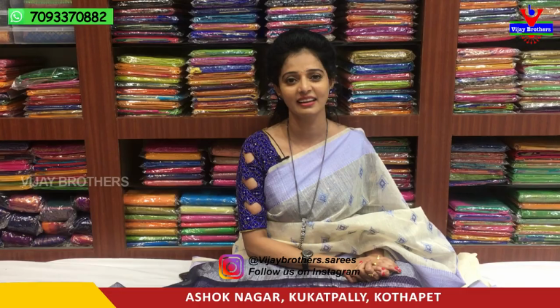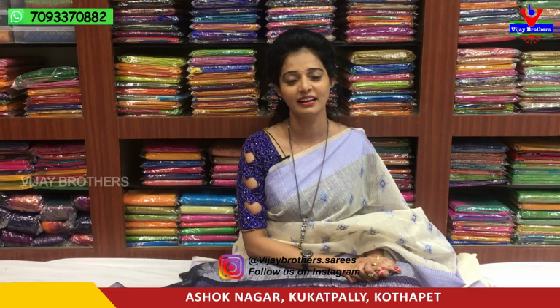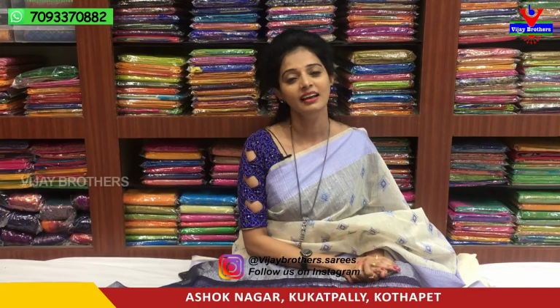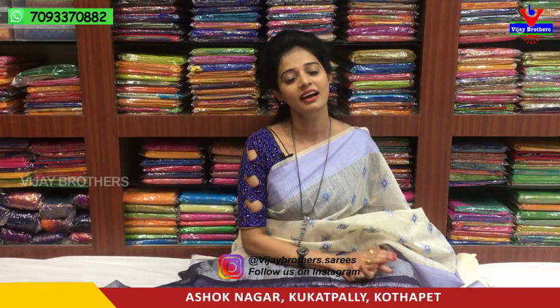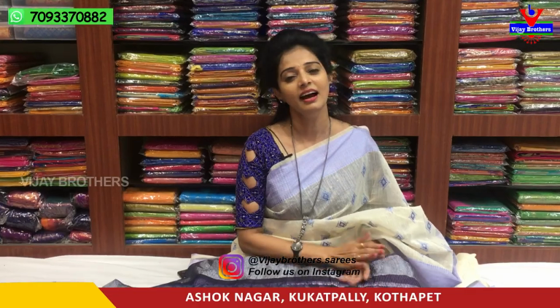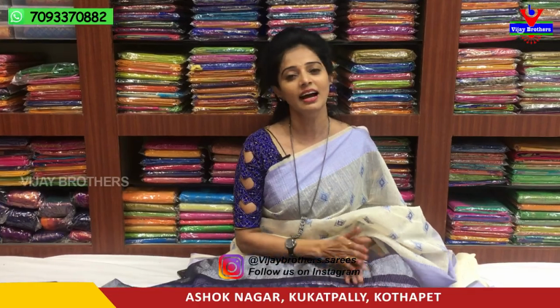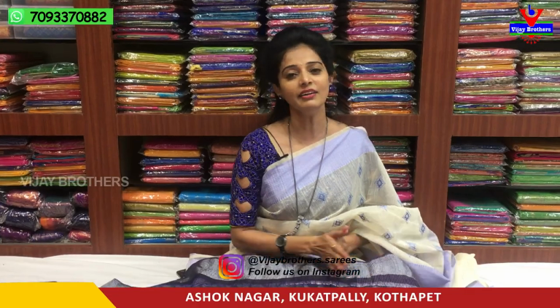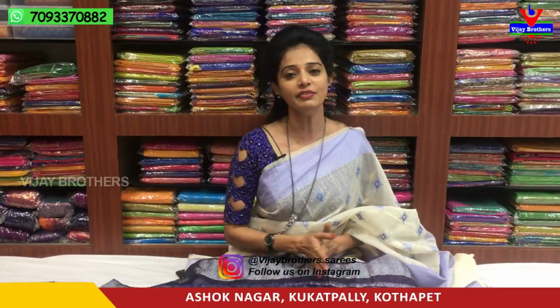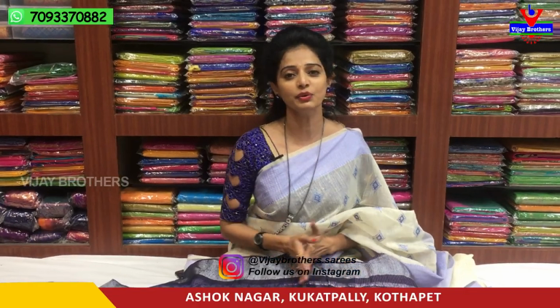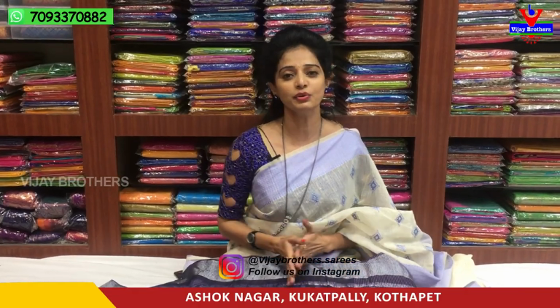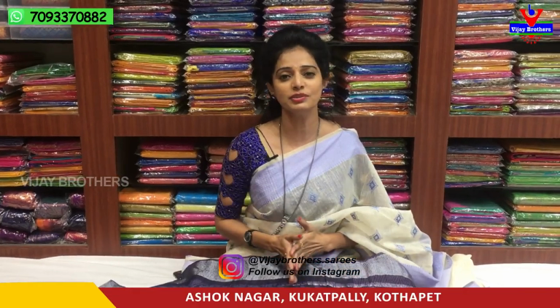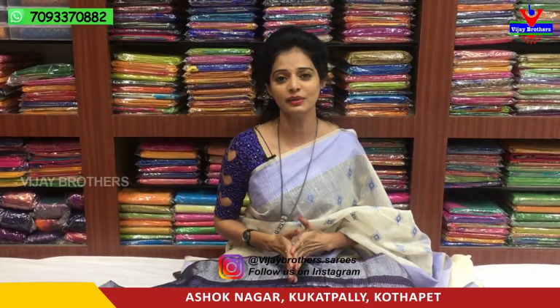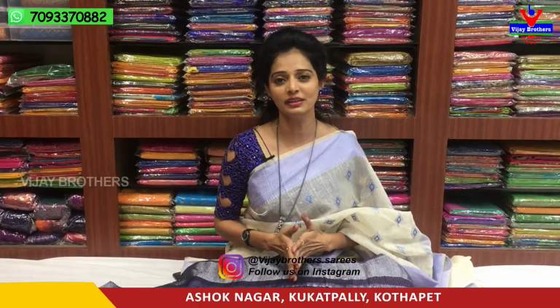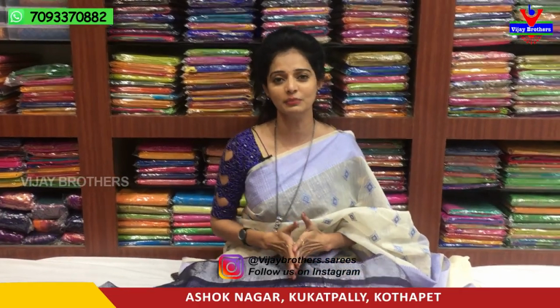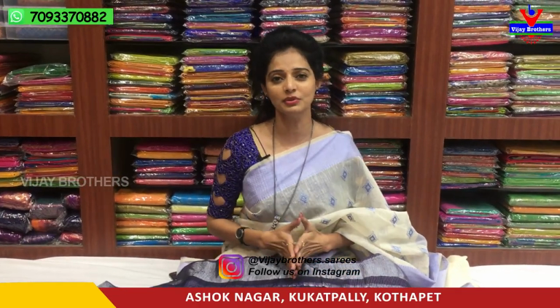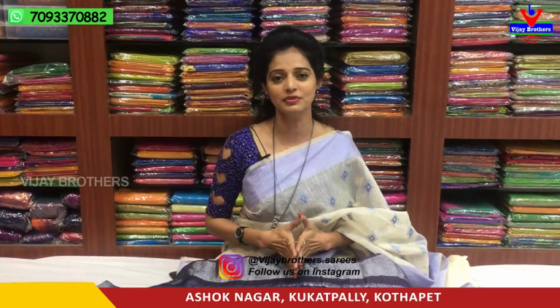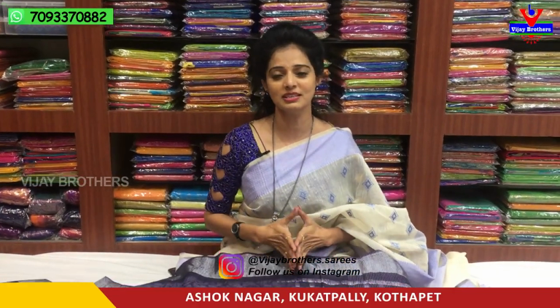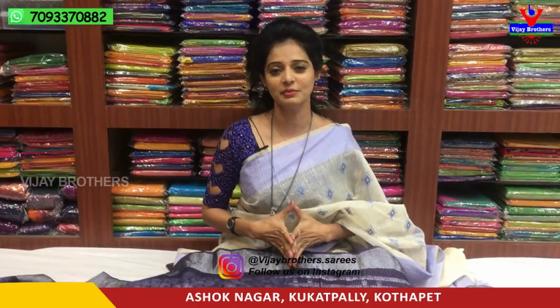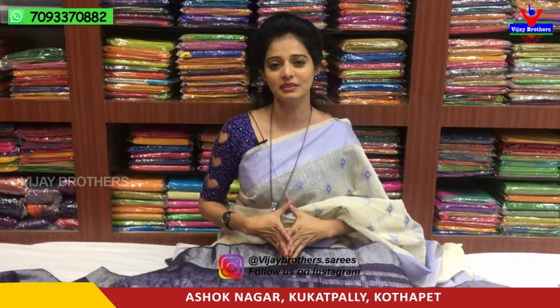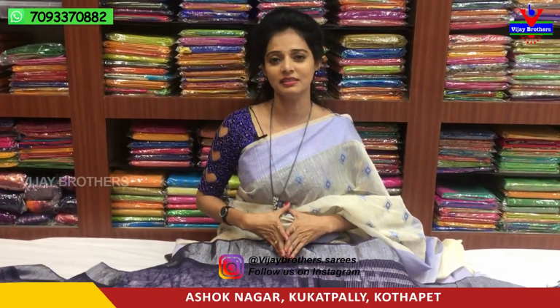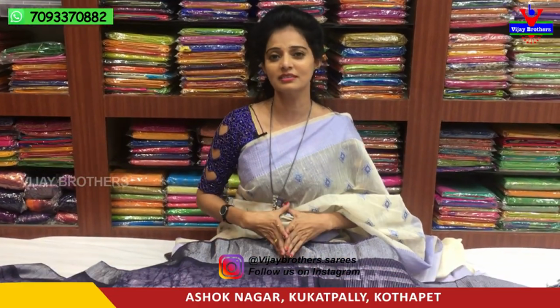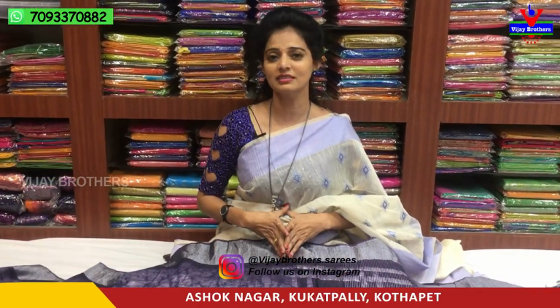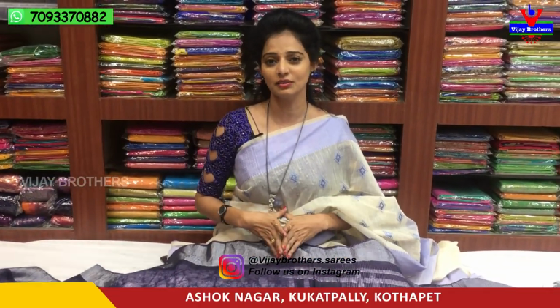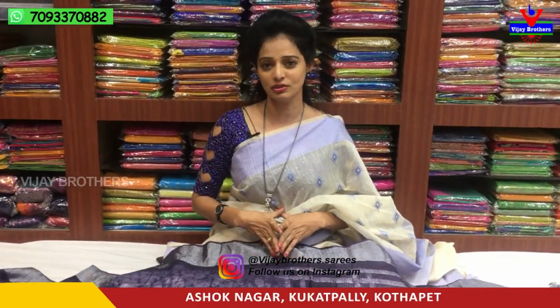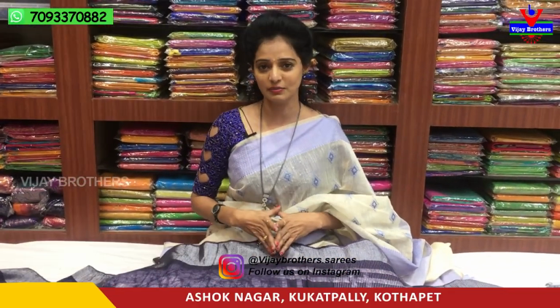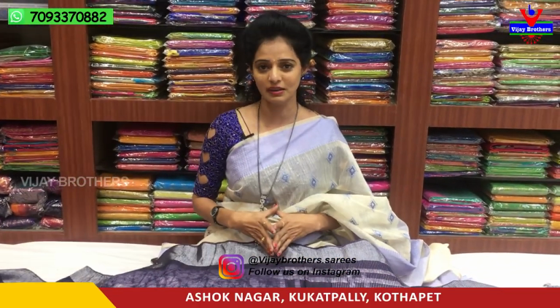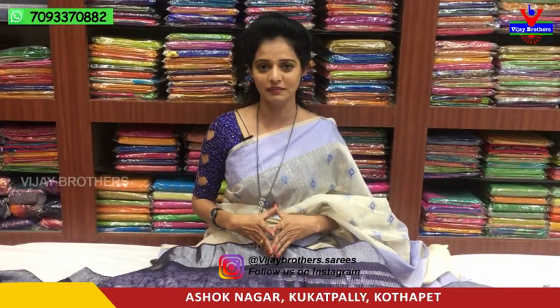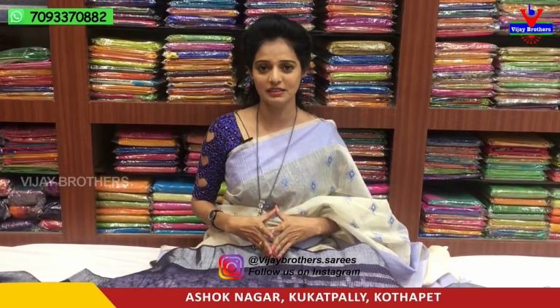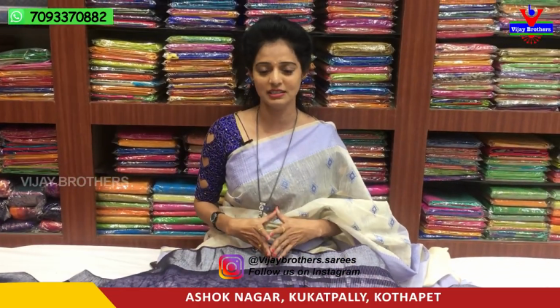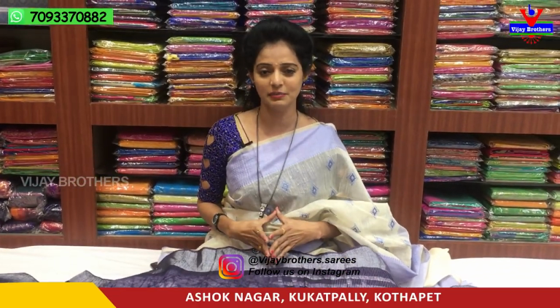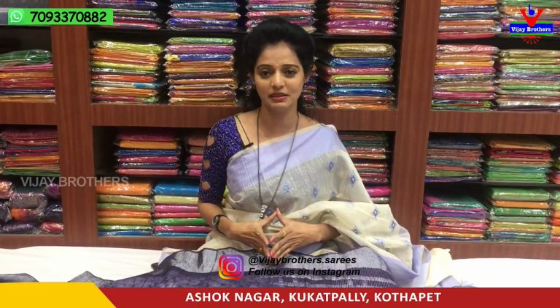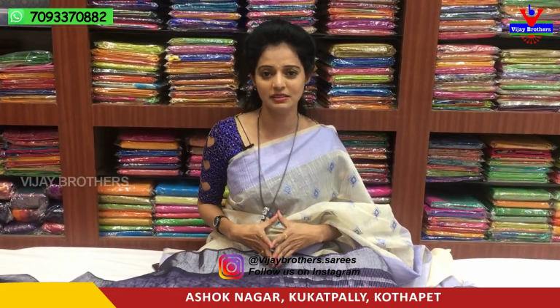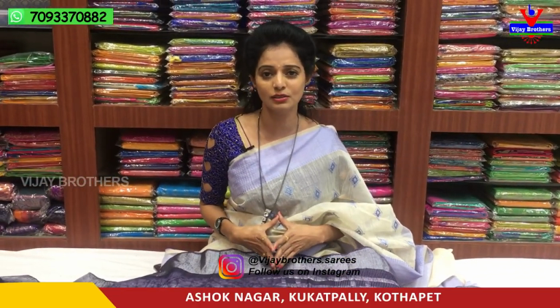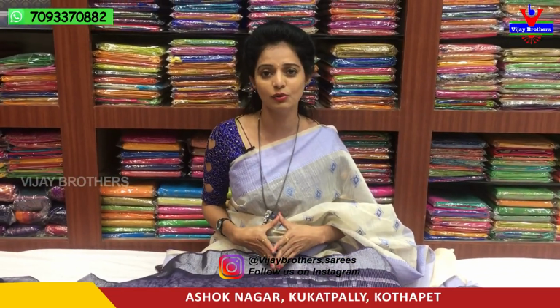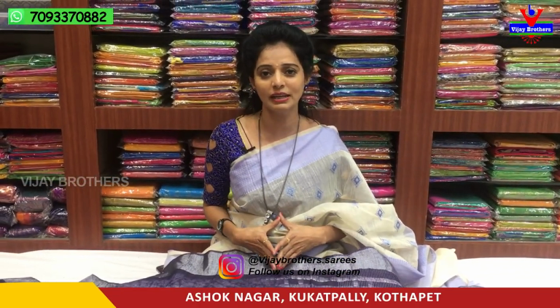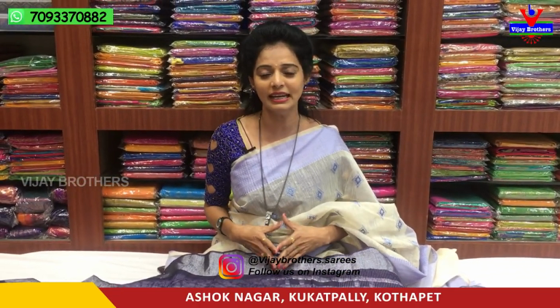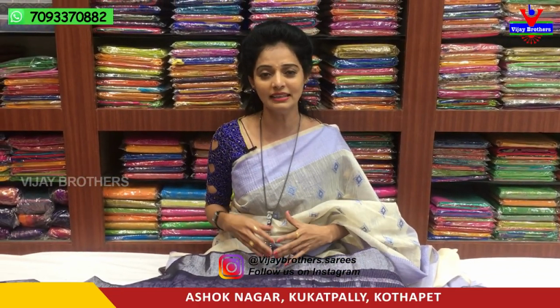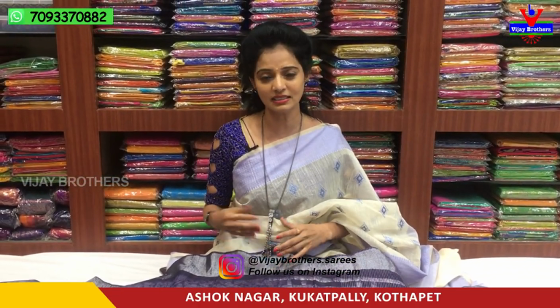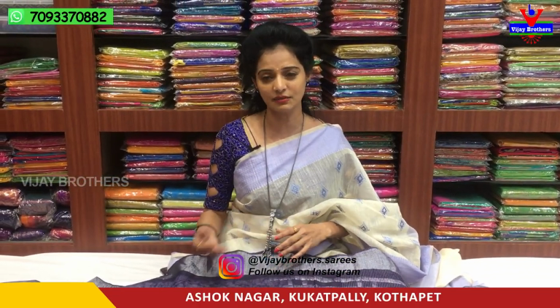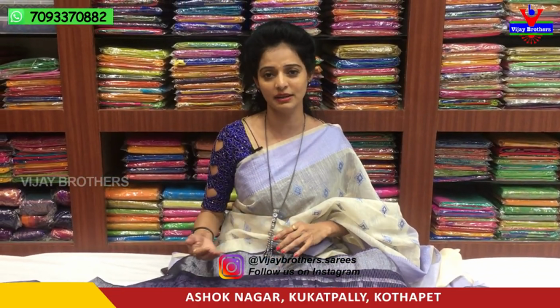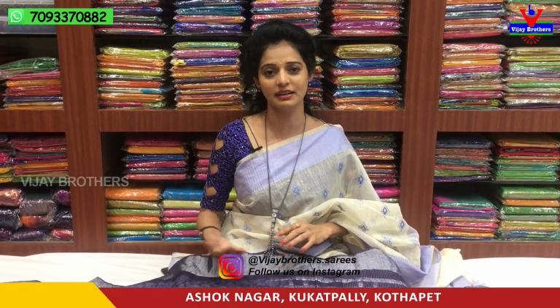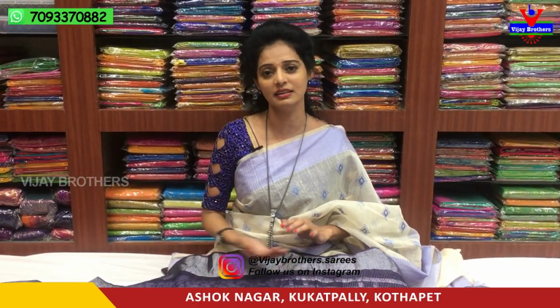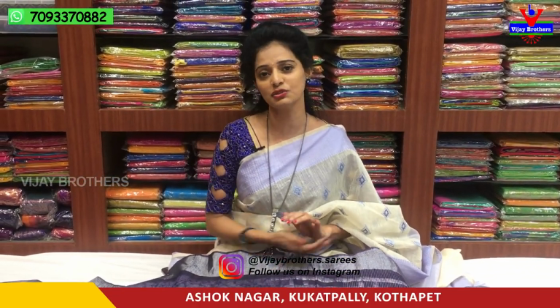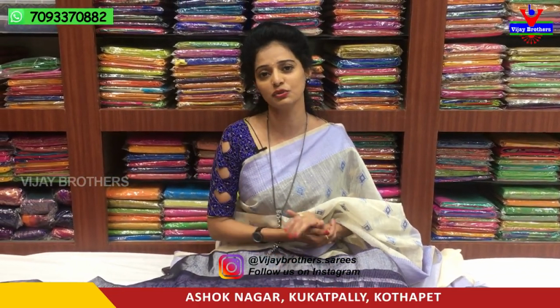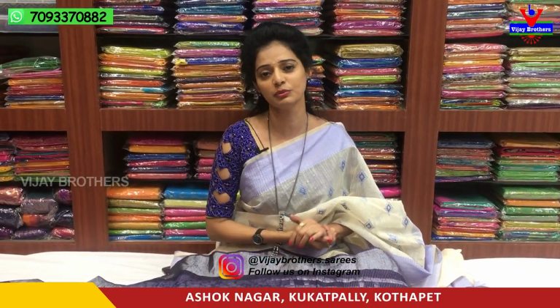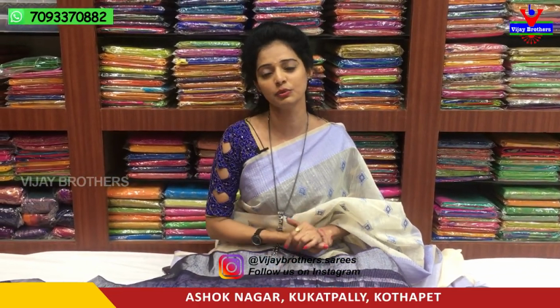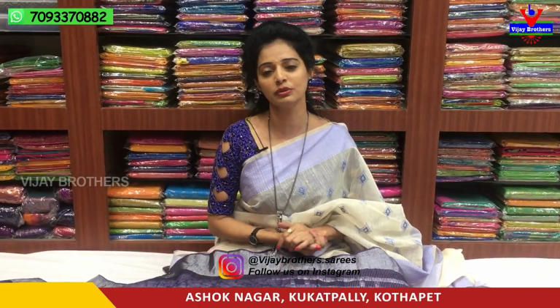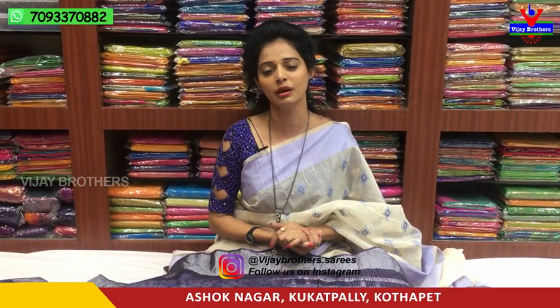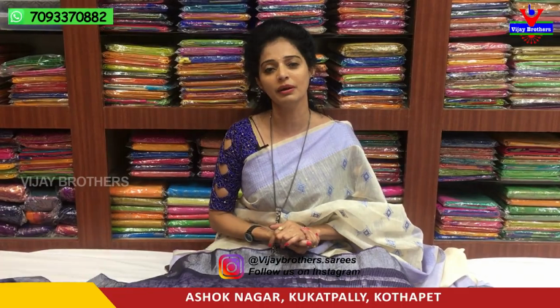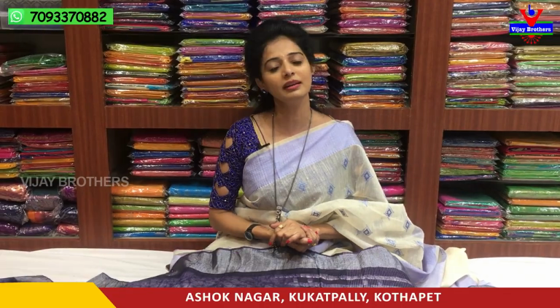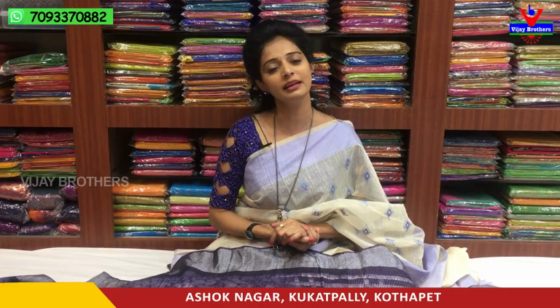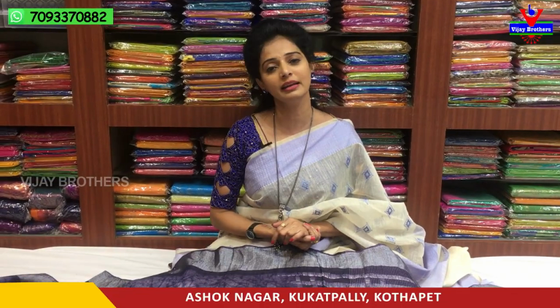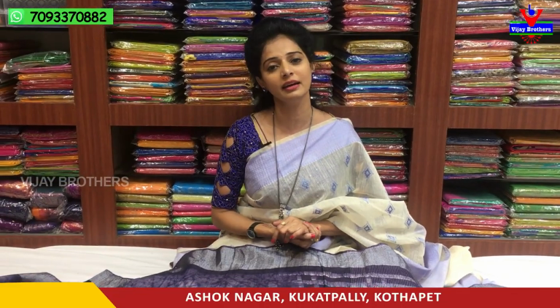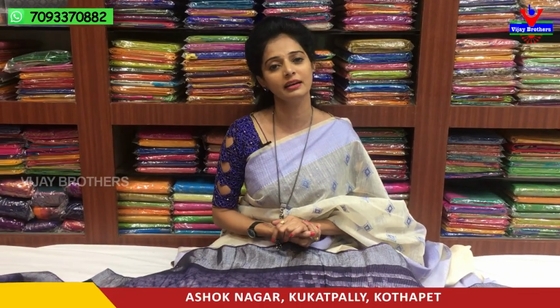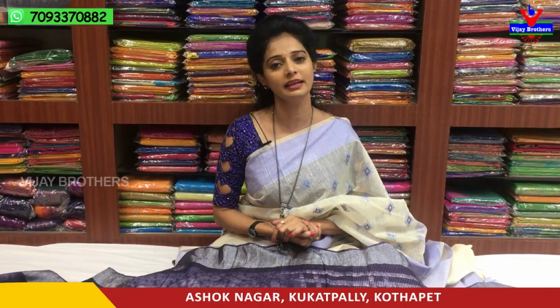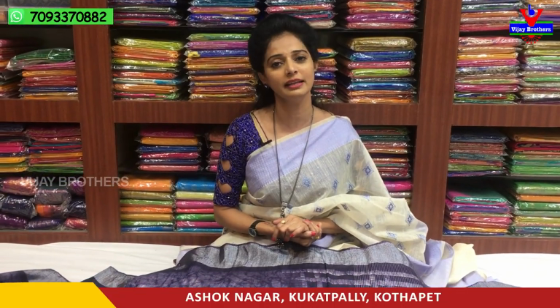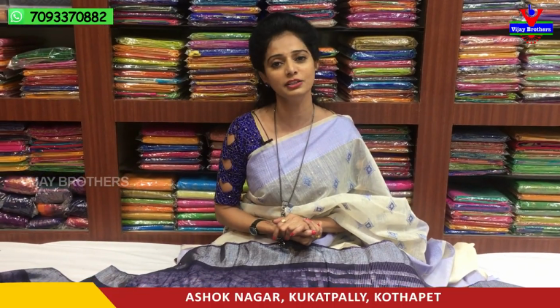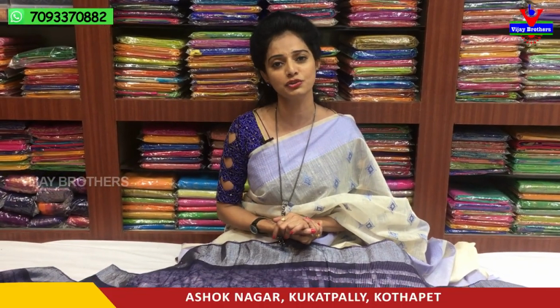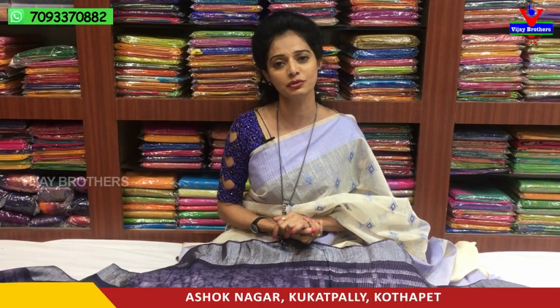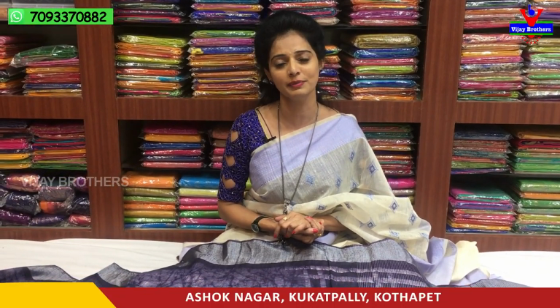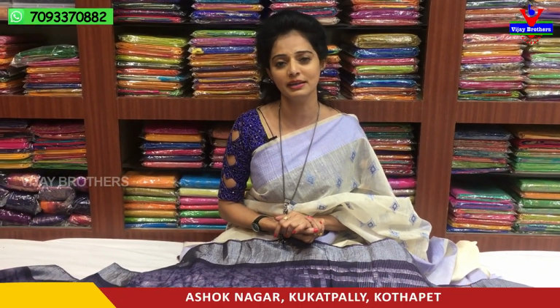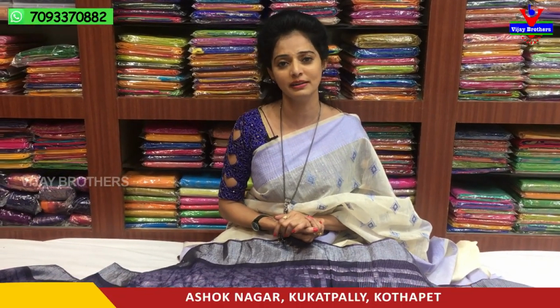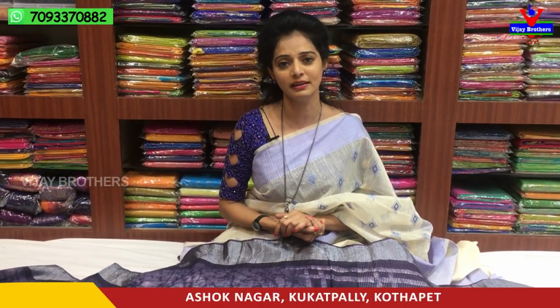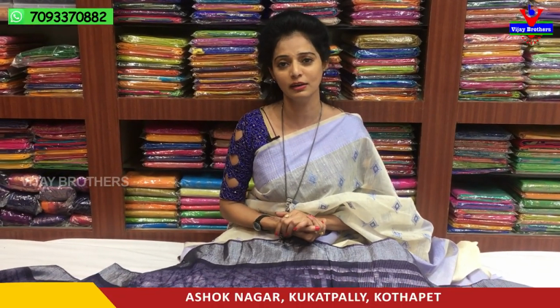Hi viewers, welcome to Vijay Brothers. This is Vijay Brothers' latest varieties shoot. We have different variations in linen jute material.